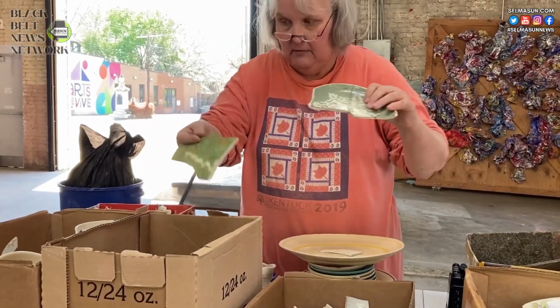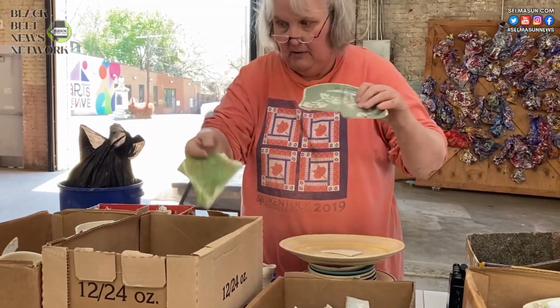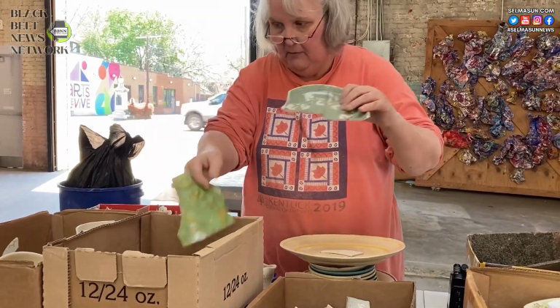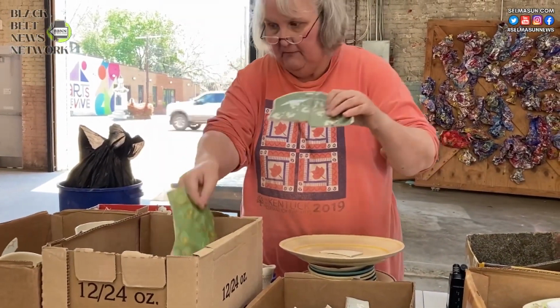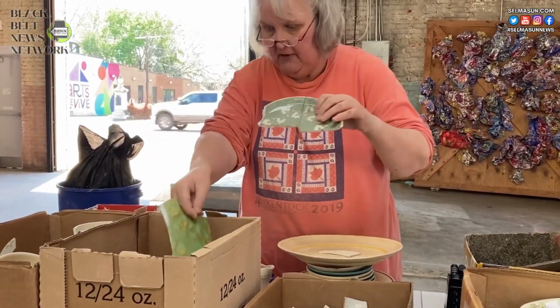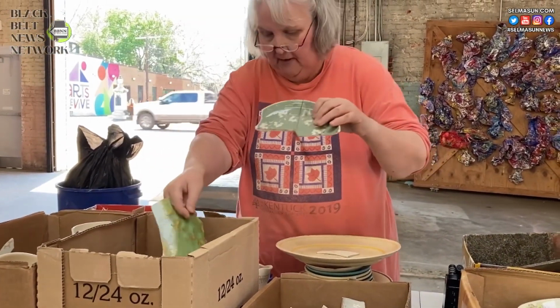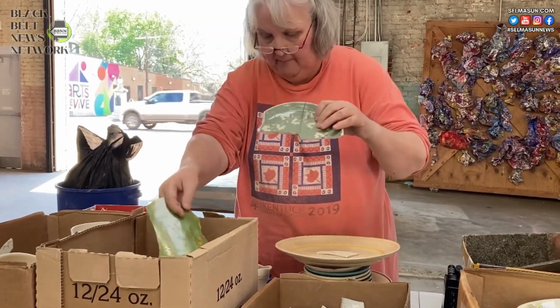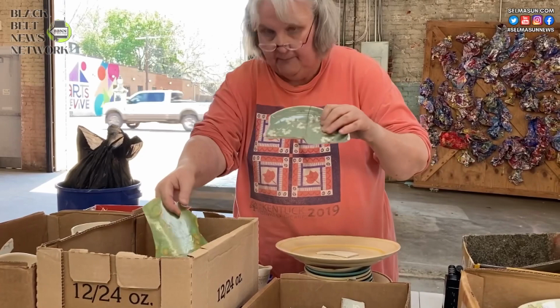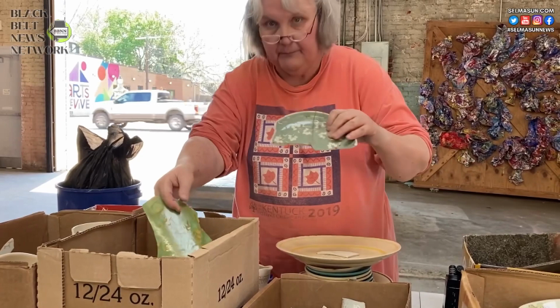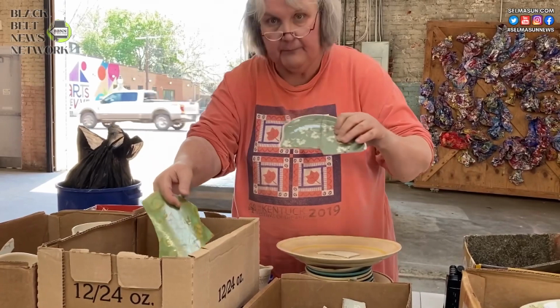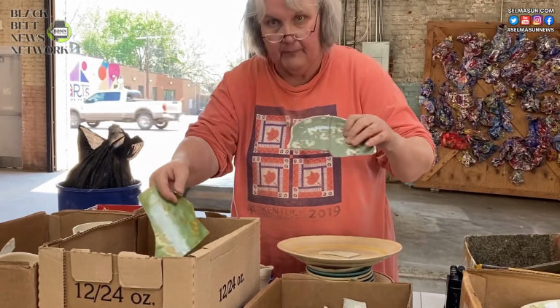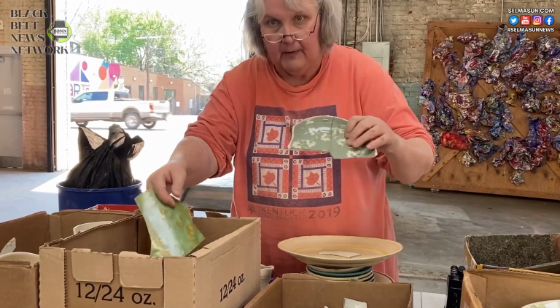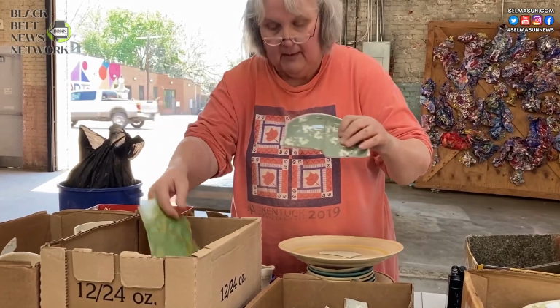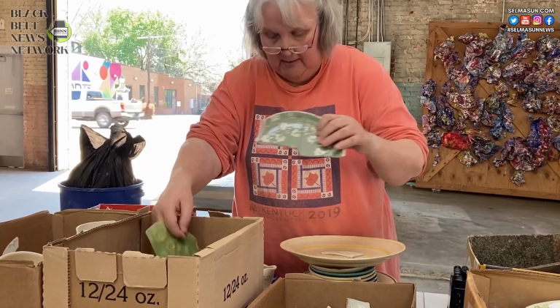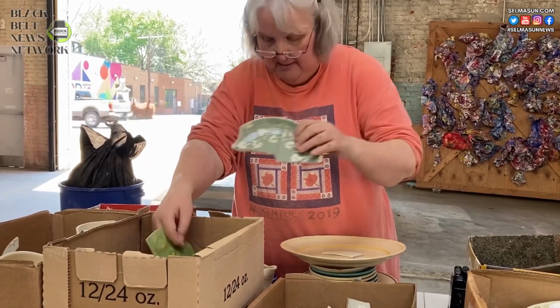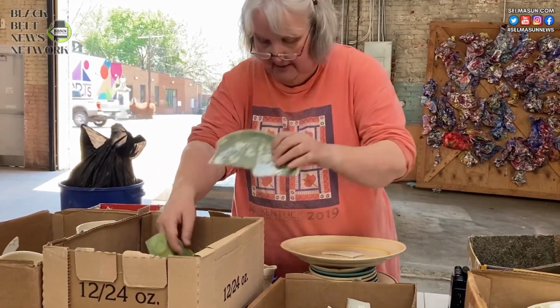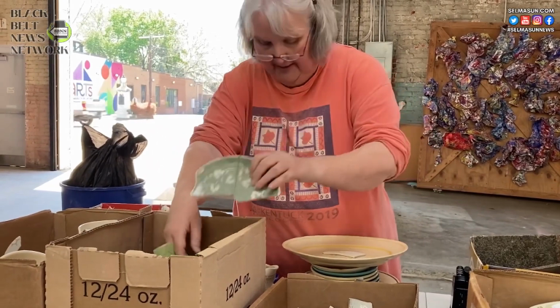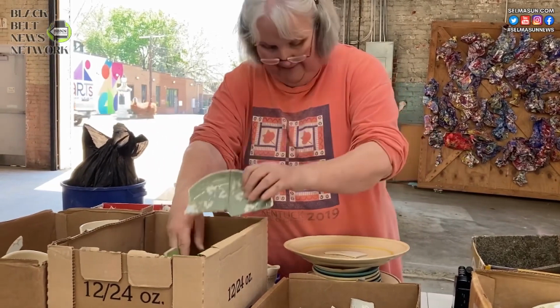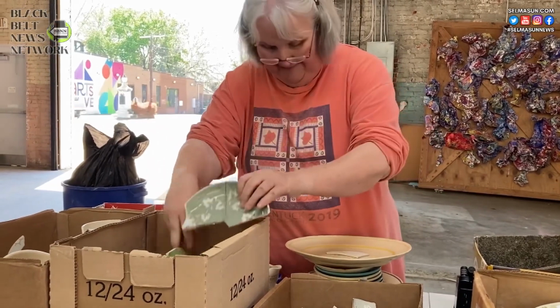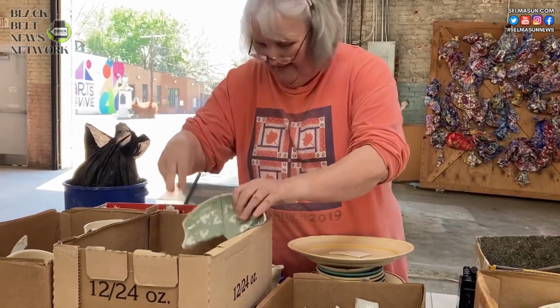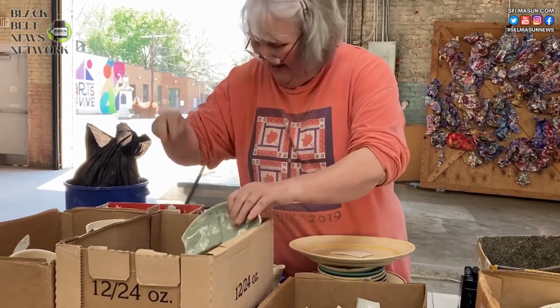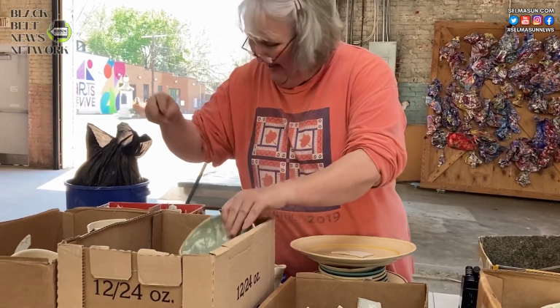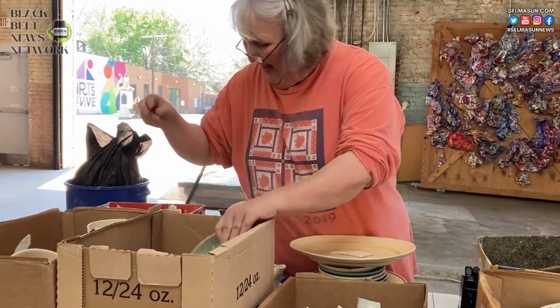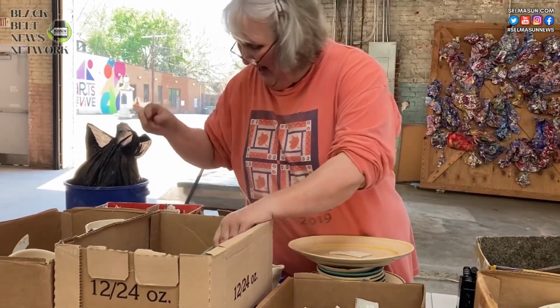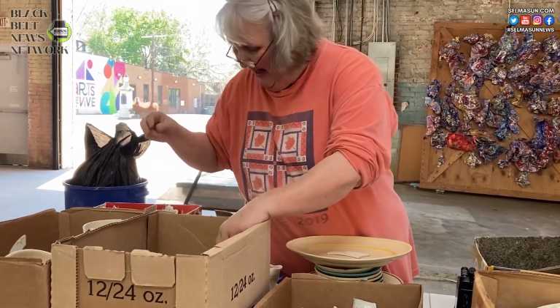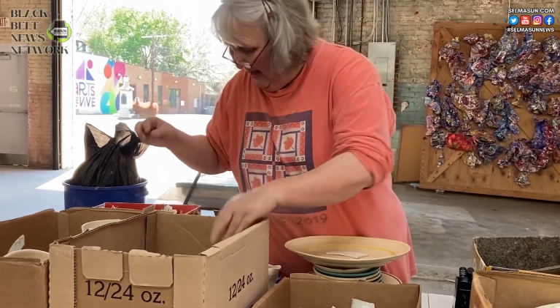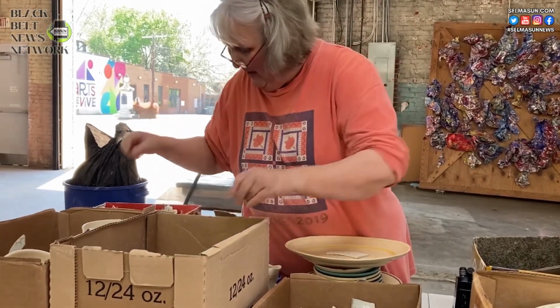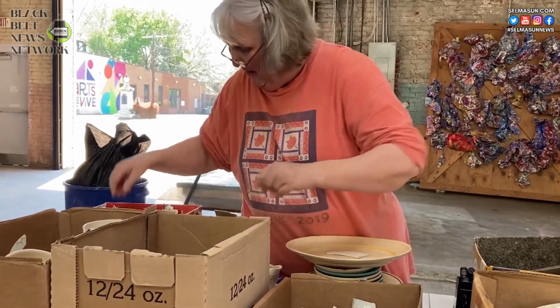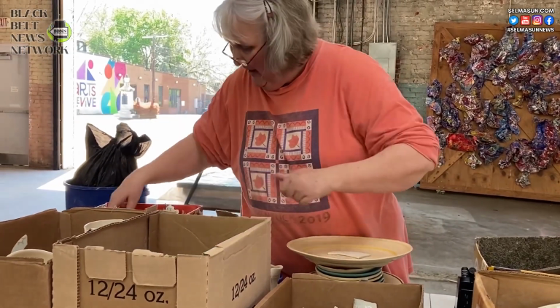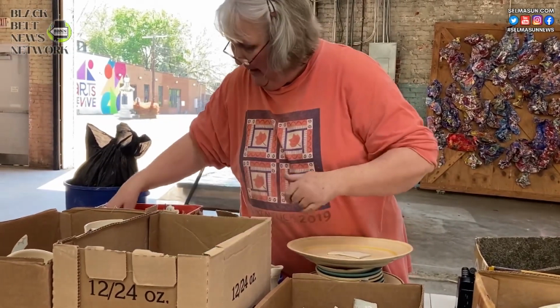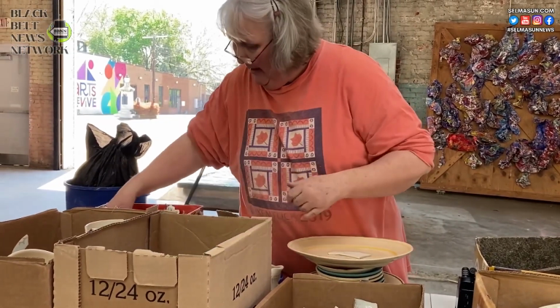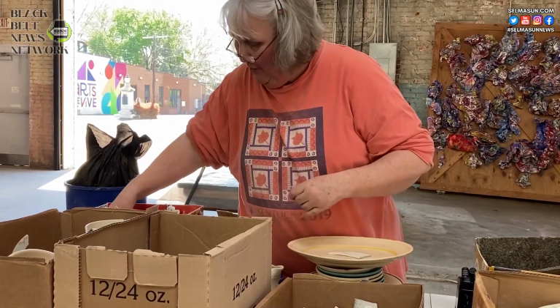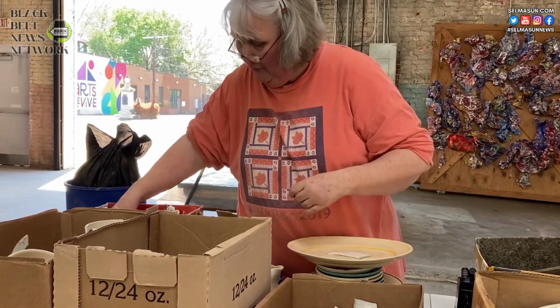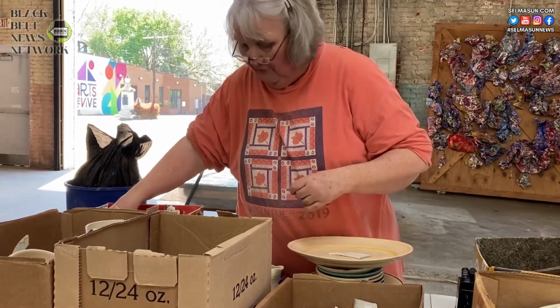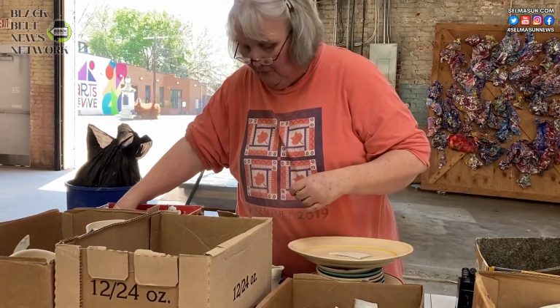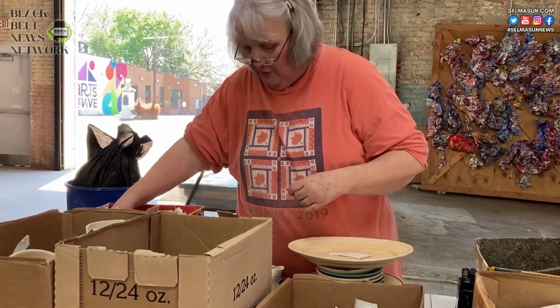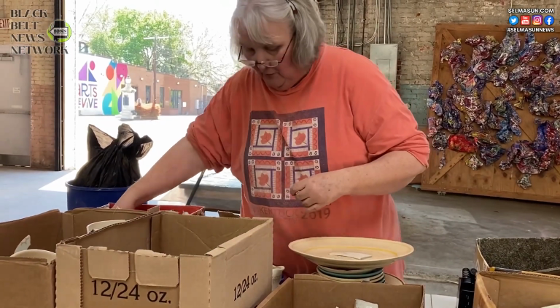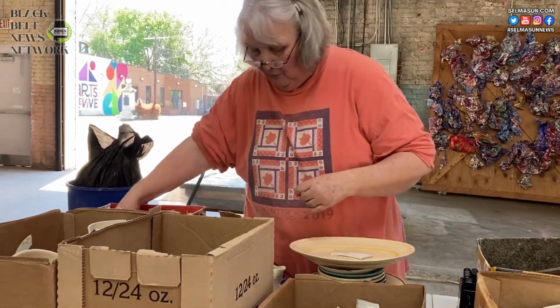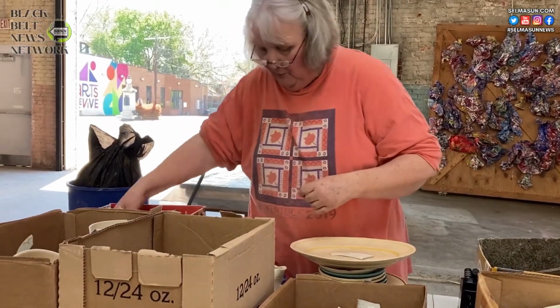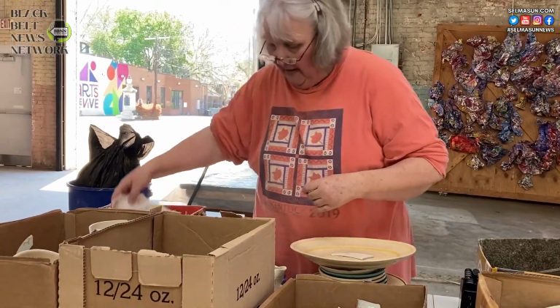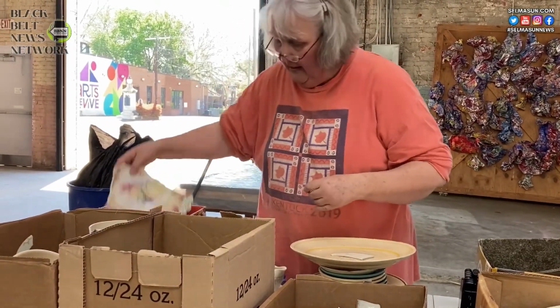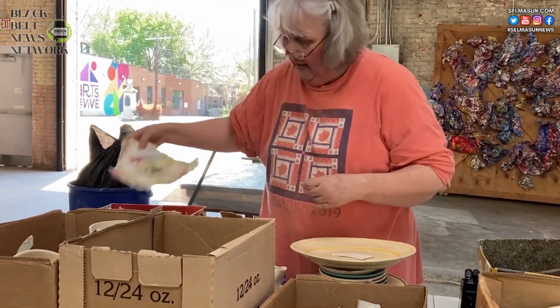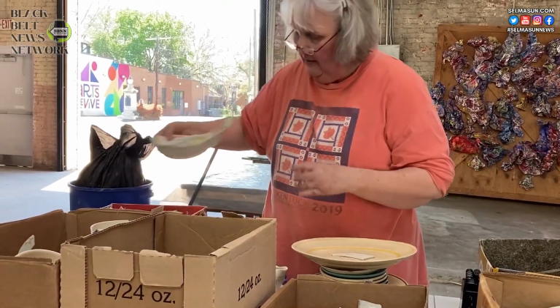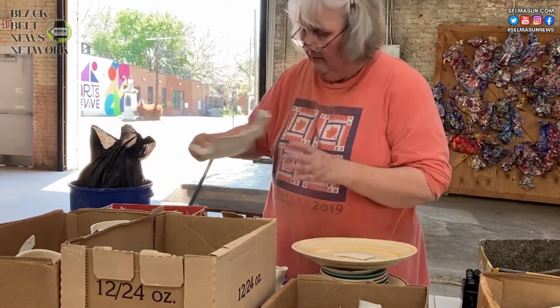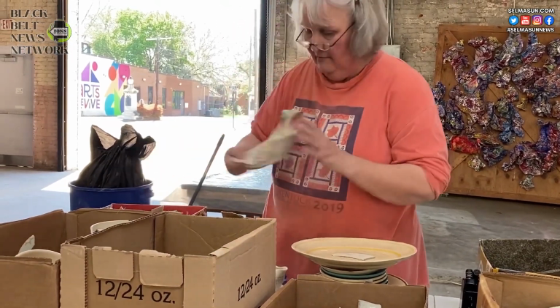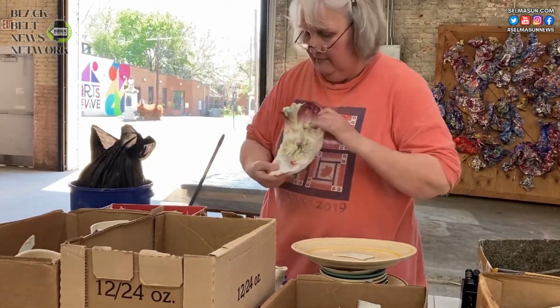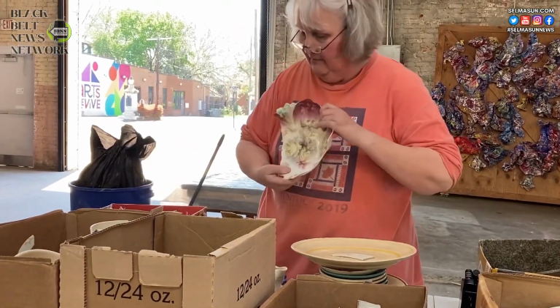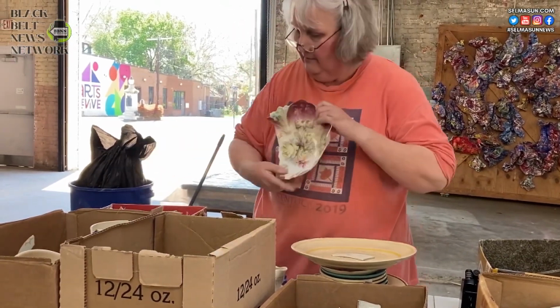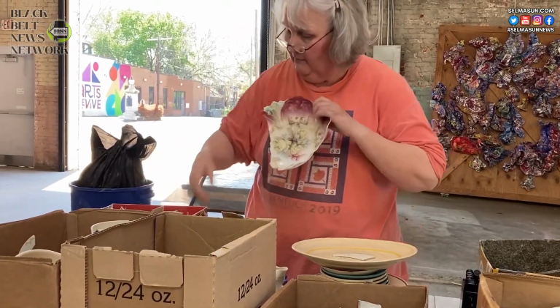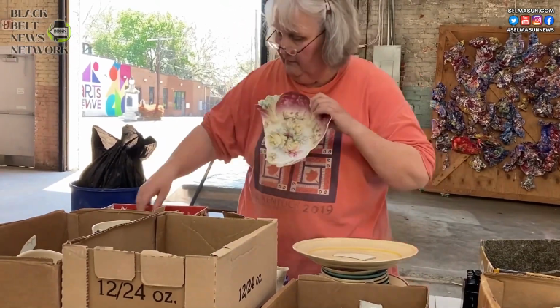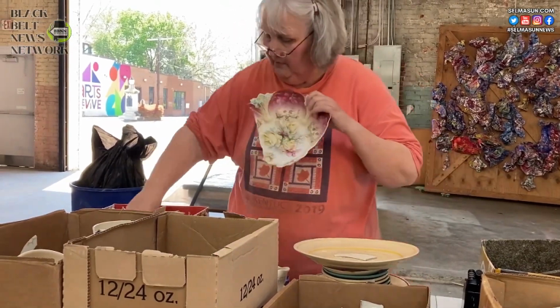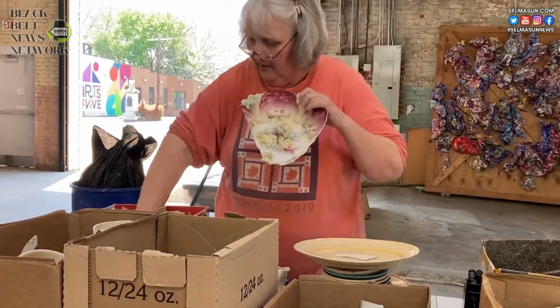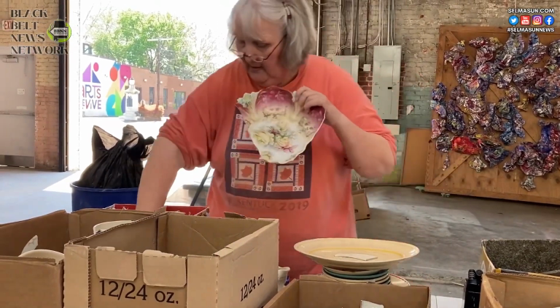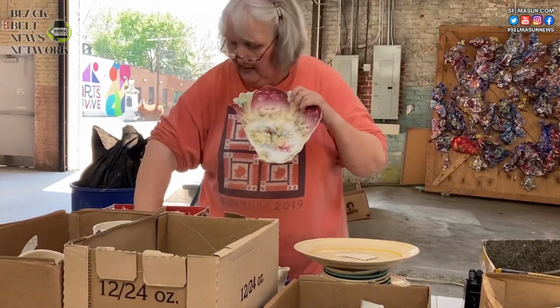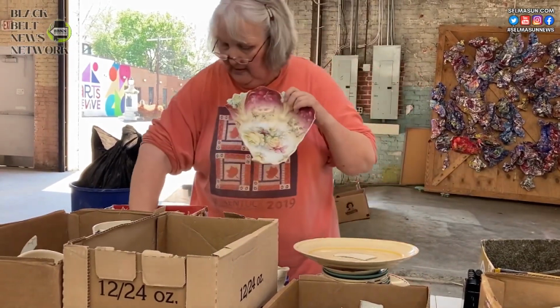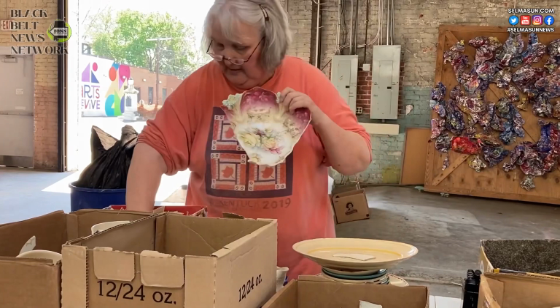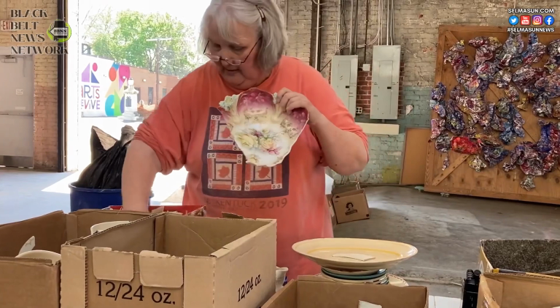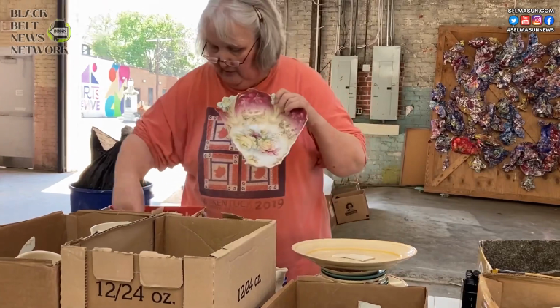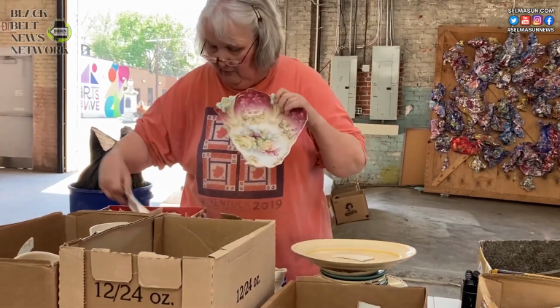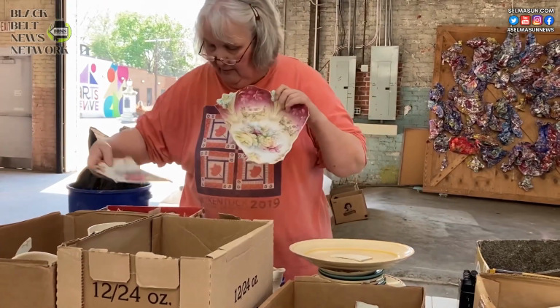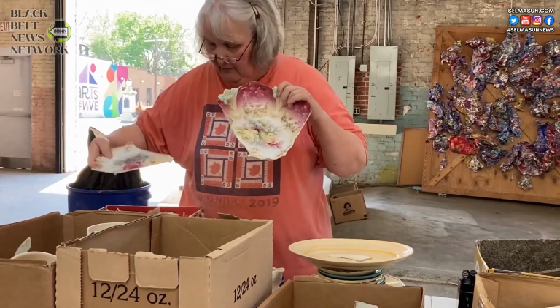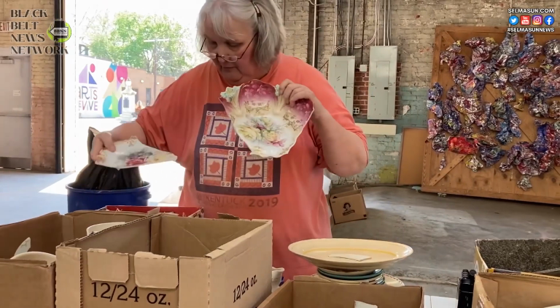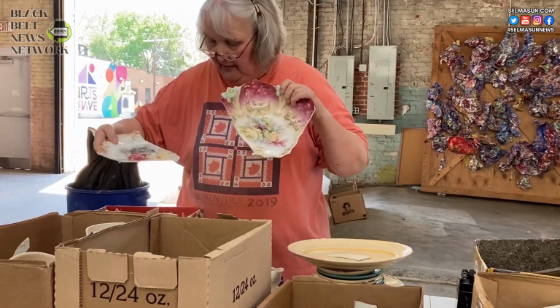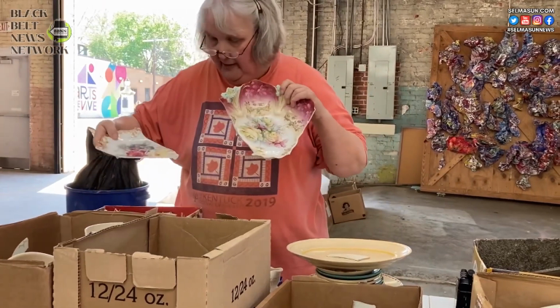The greens and the blues are my favorite. And here's a few little red ones — got a little bit of red.